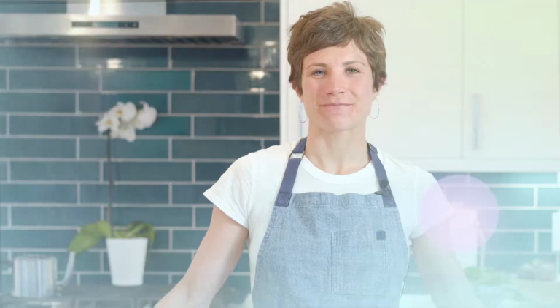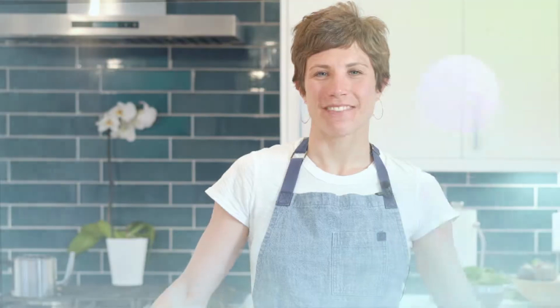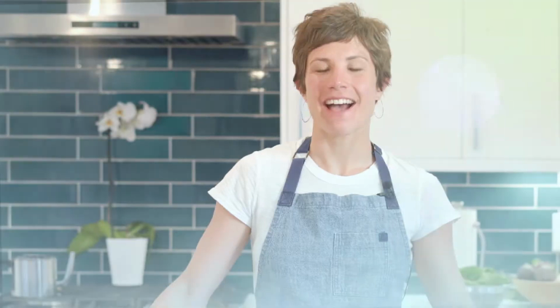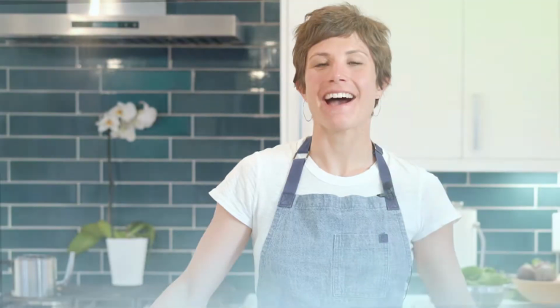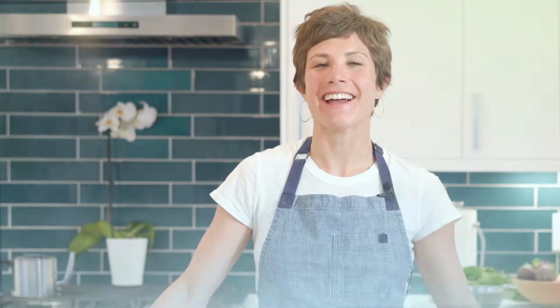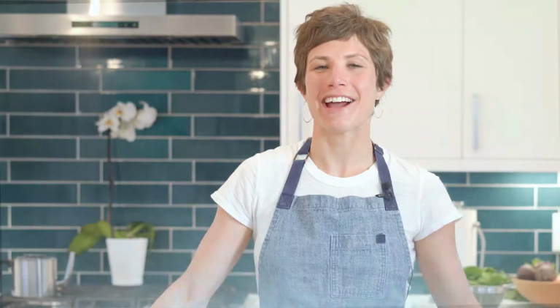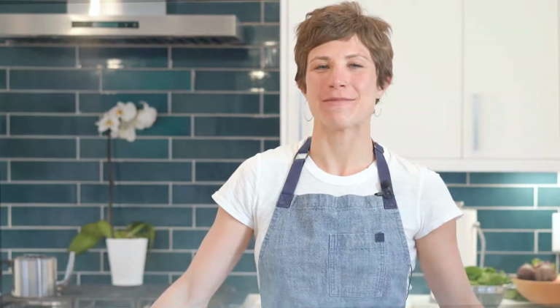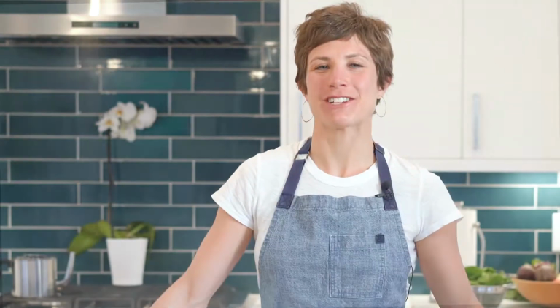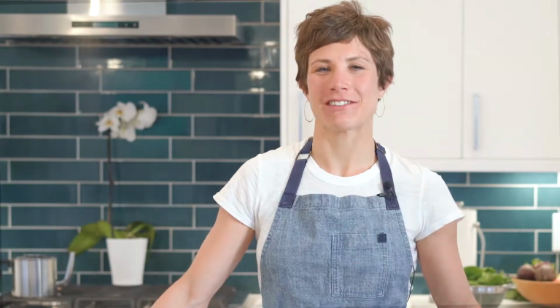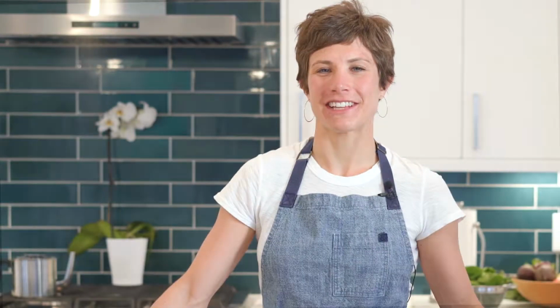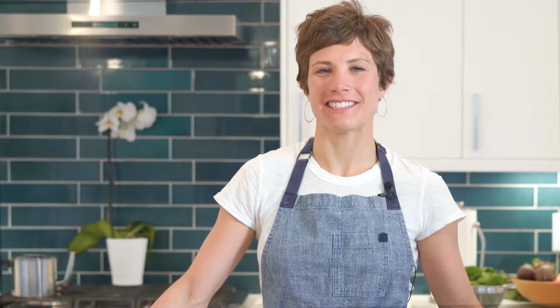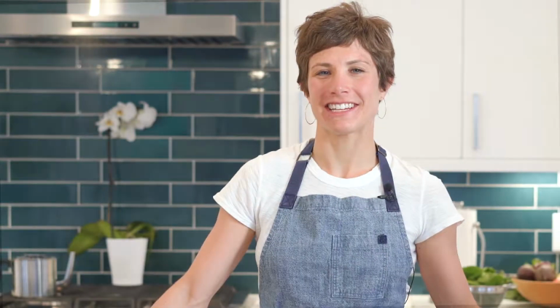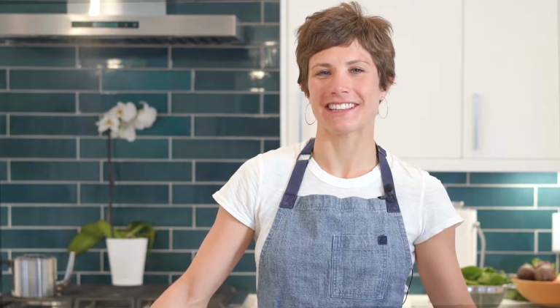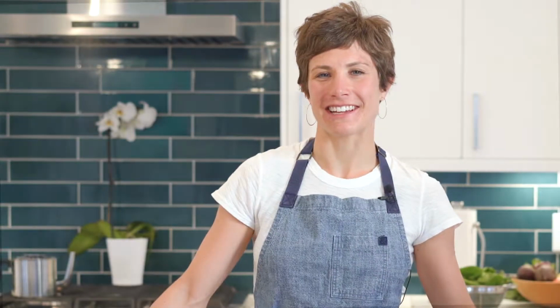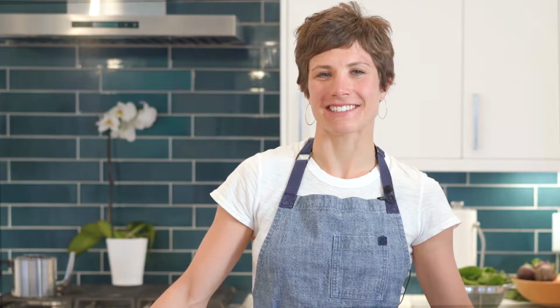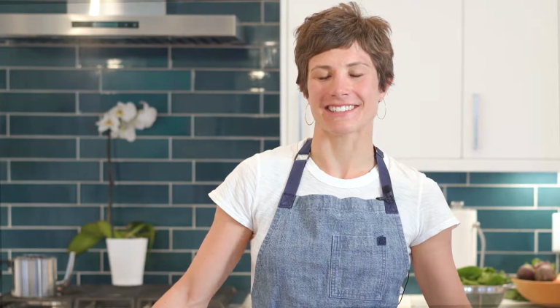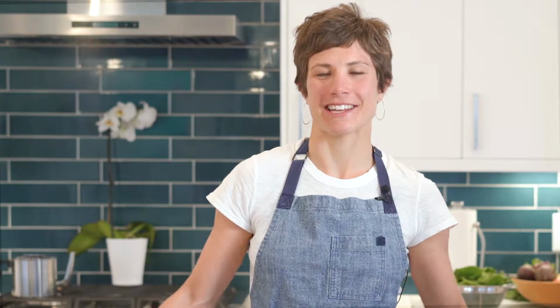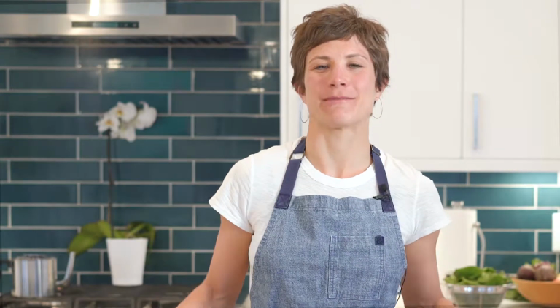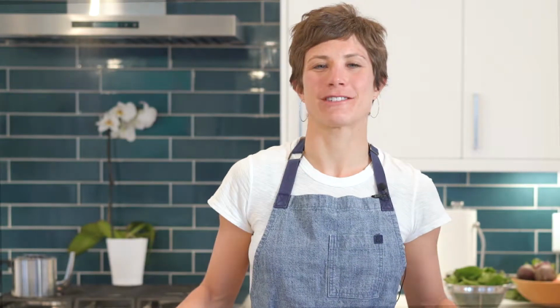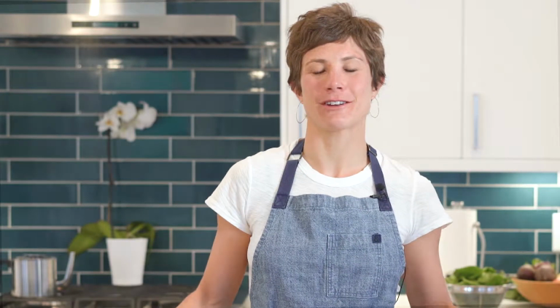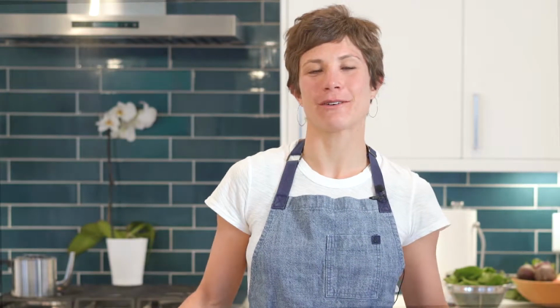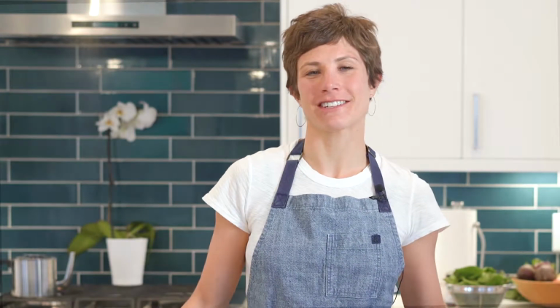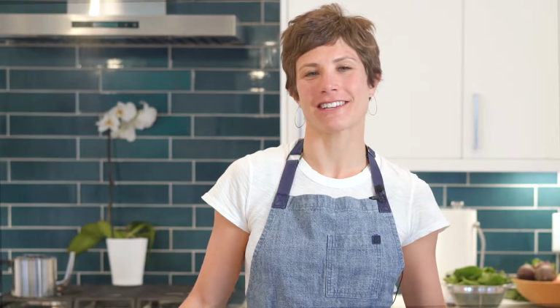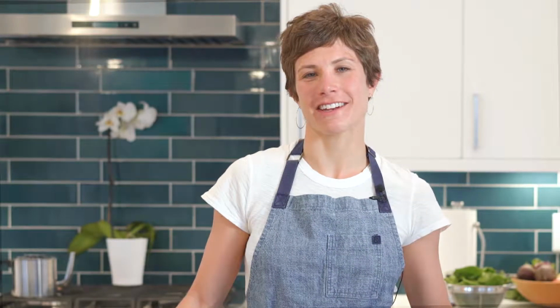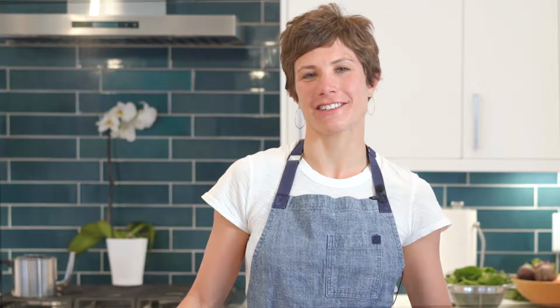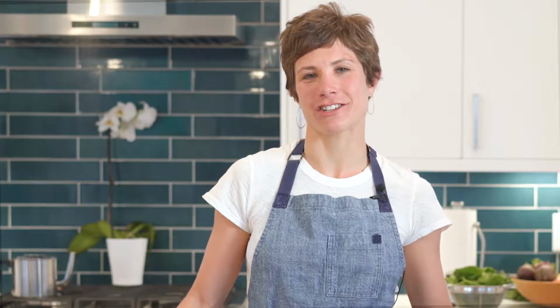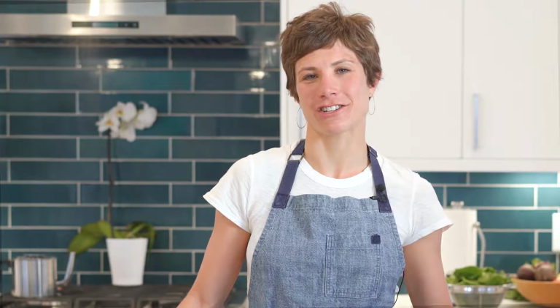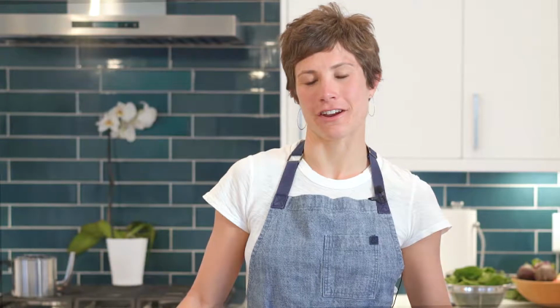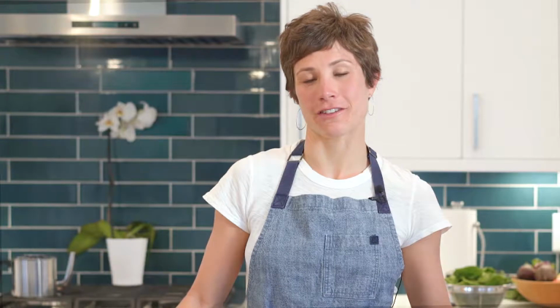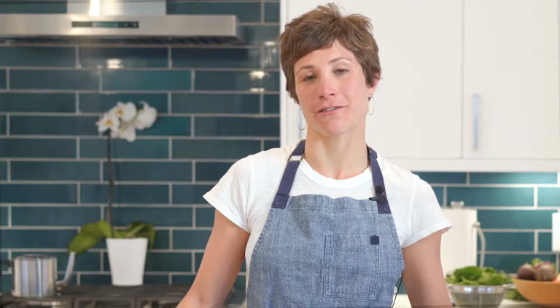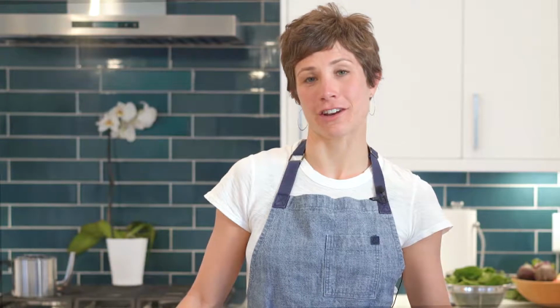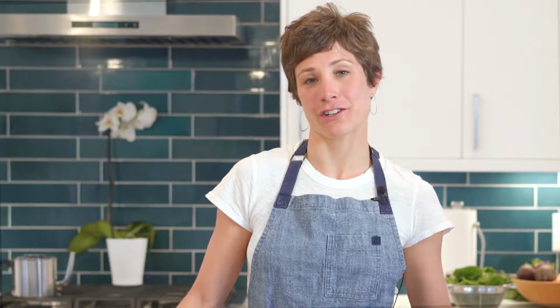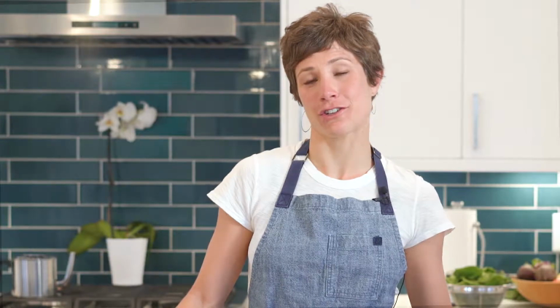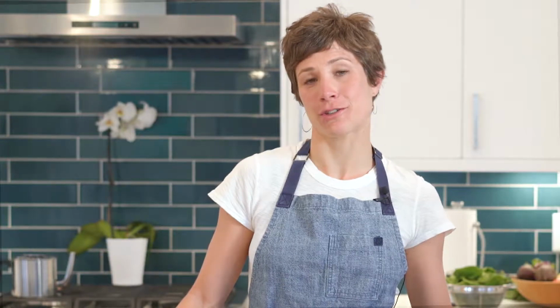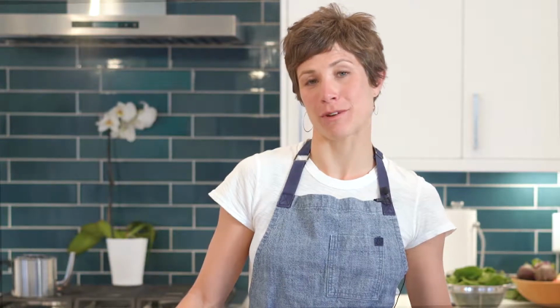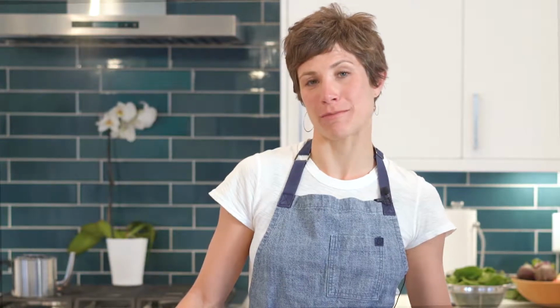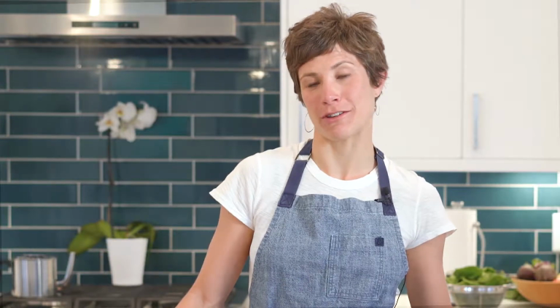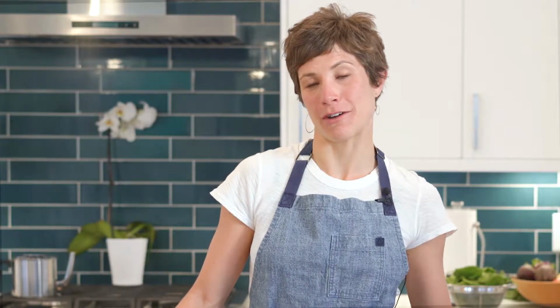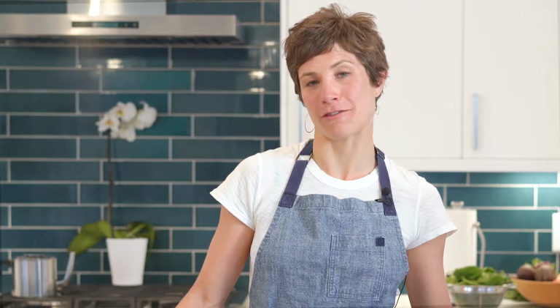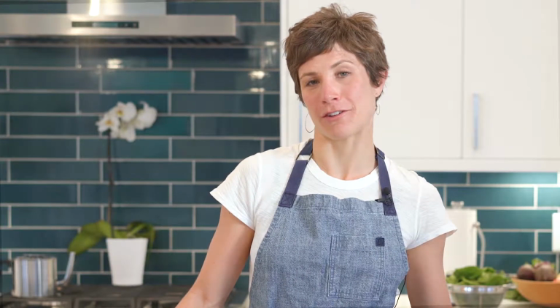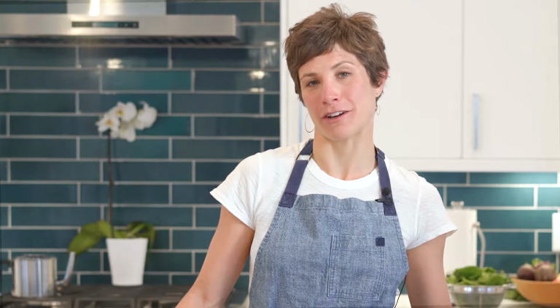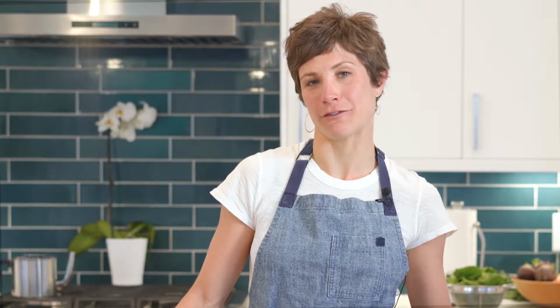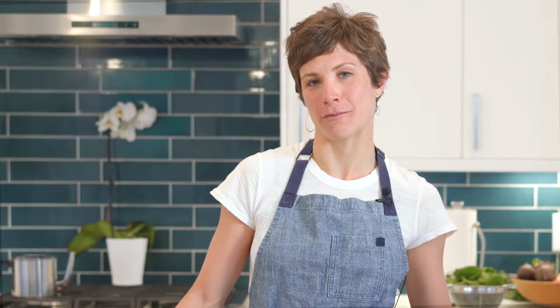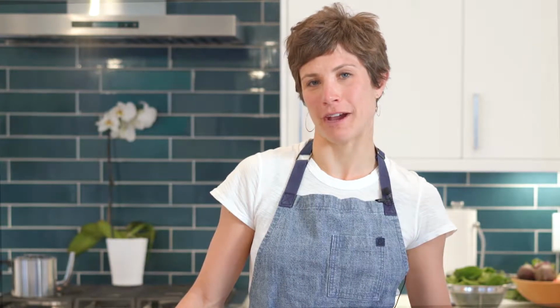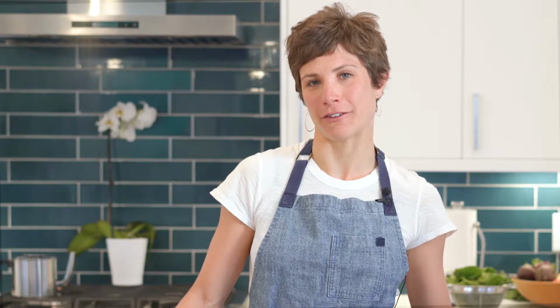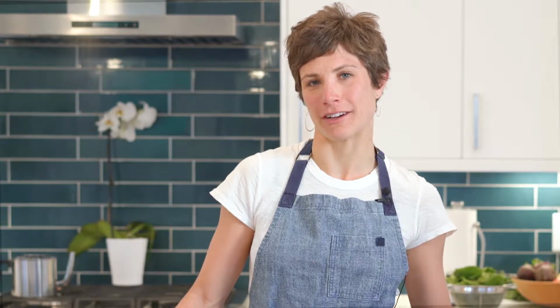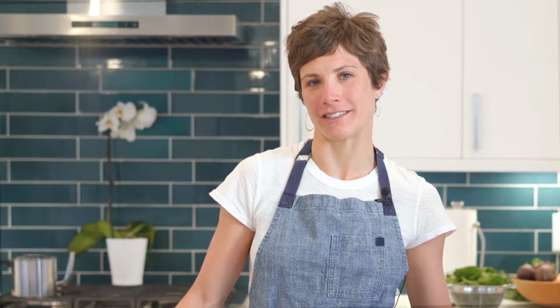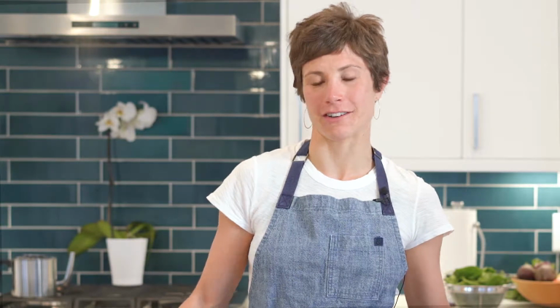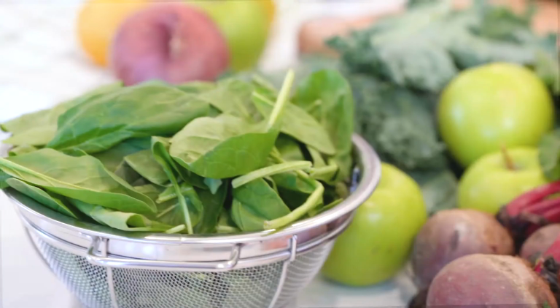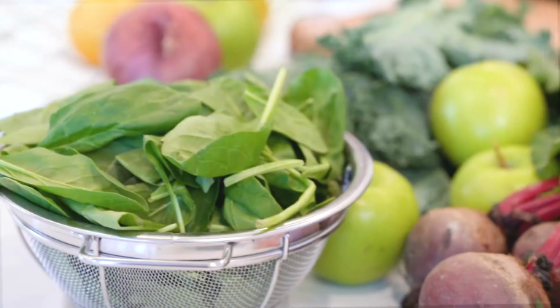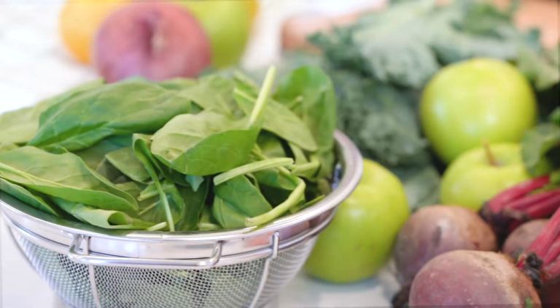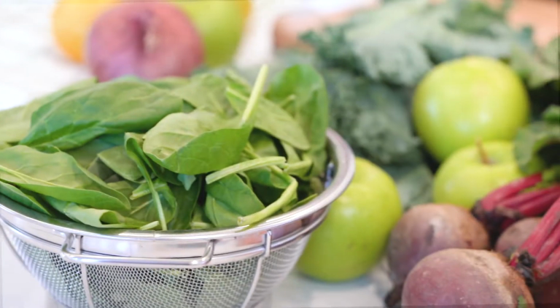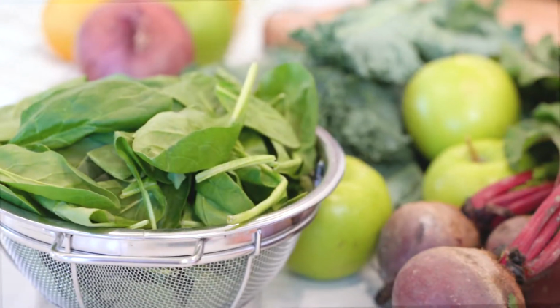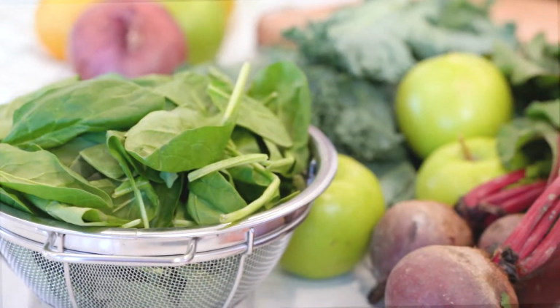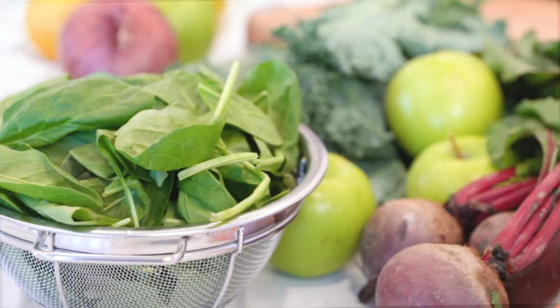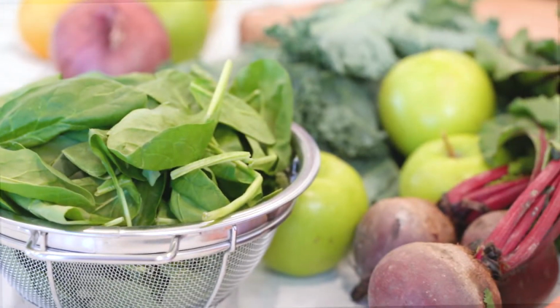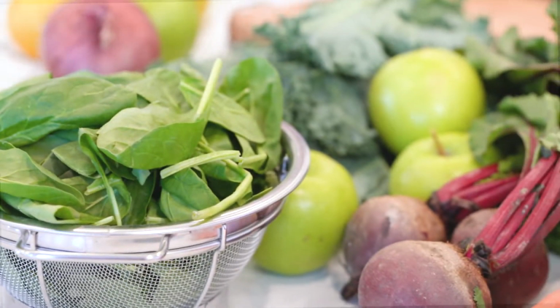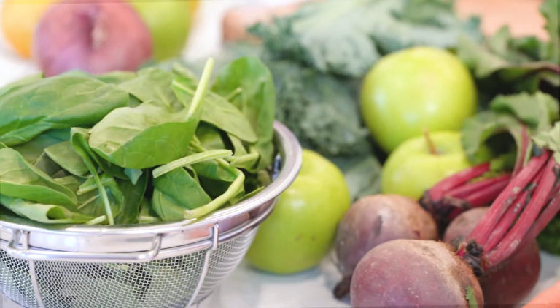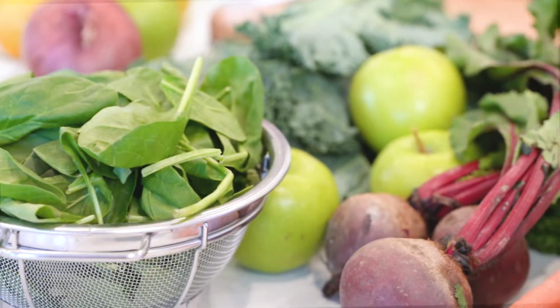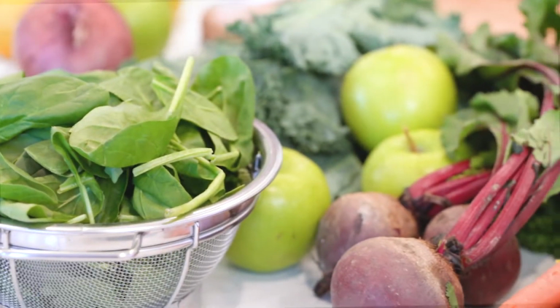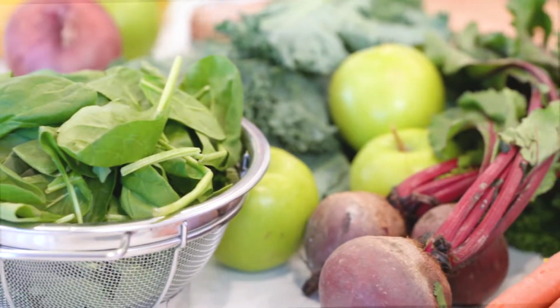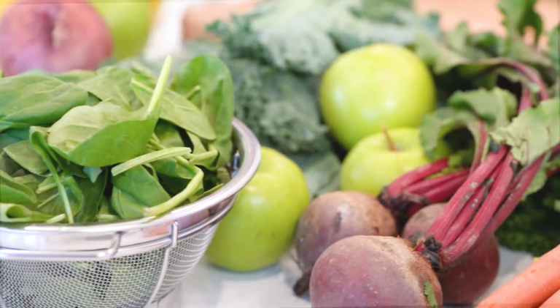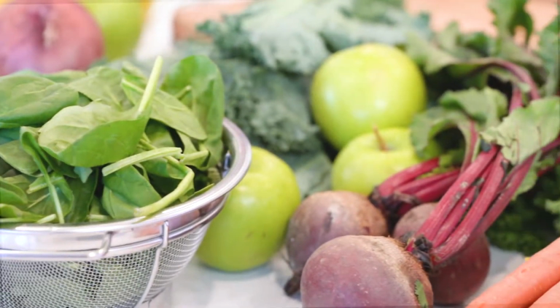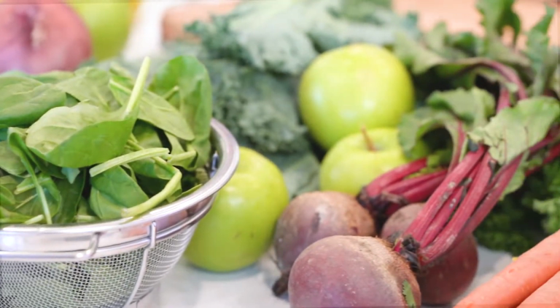Hi, I'm chef Lentine Alexis and I'm so excited to share the fresh new spring menu I've created for Mad Greens, all inspired by Mediterranean ingredients.